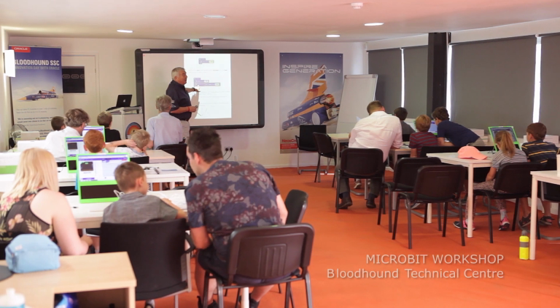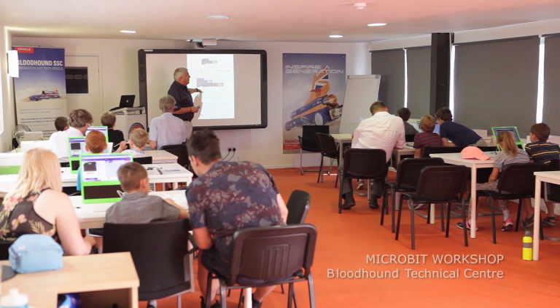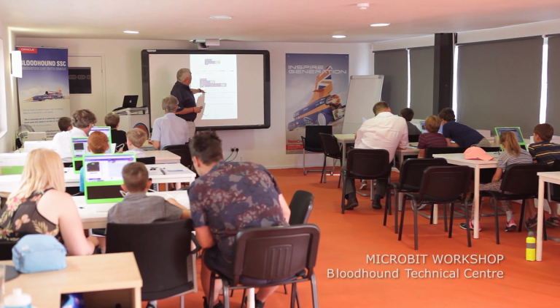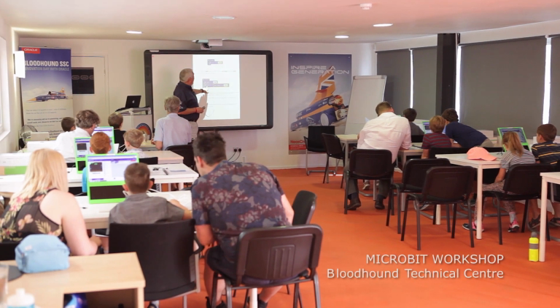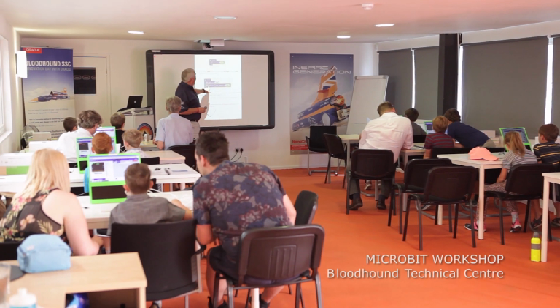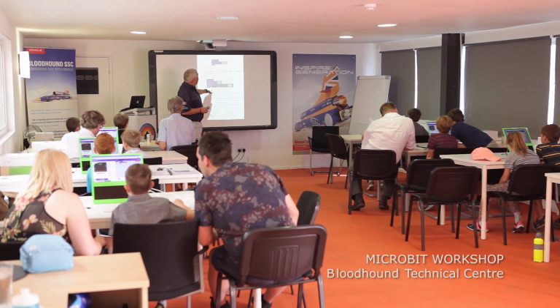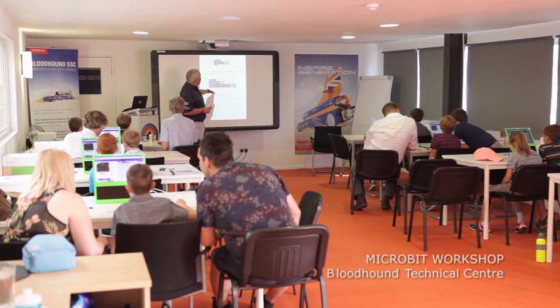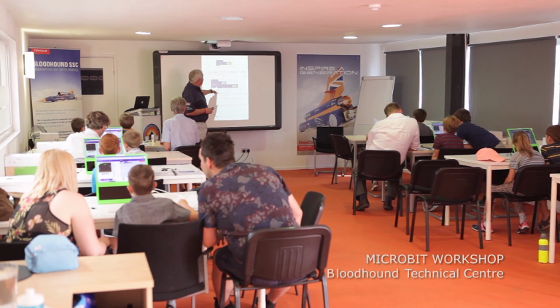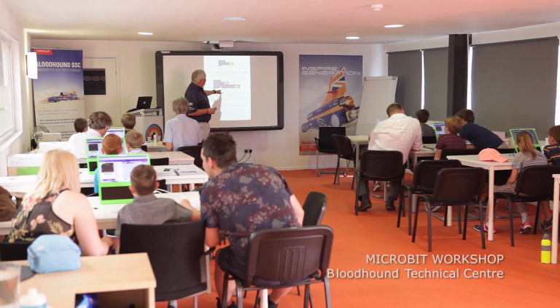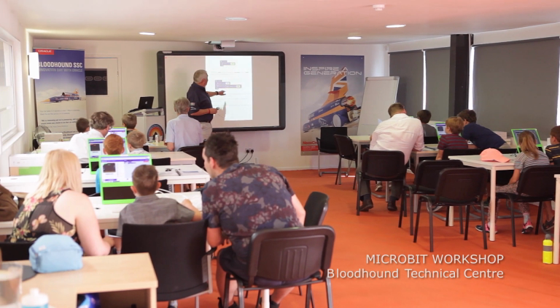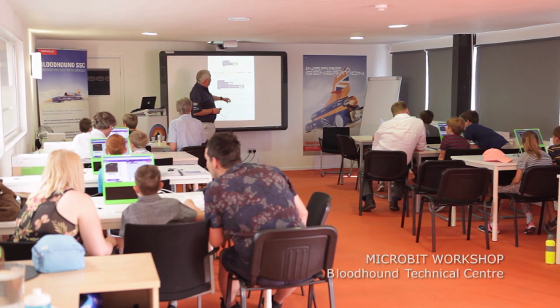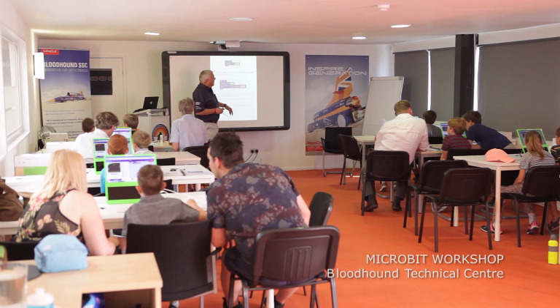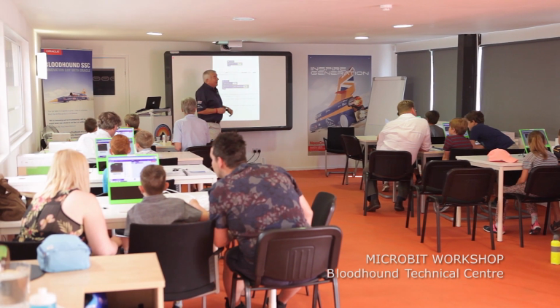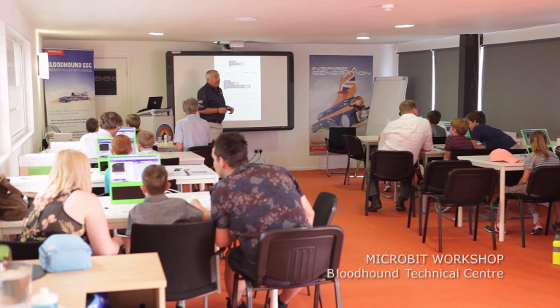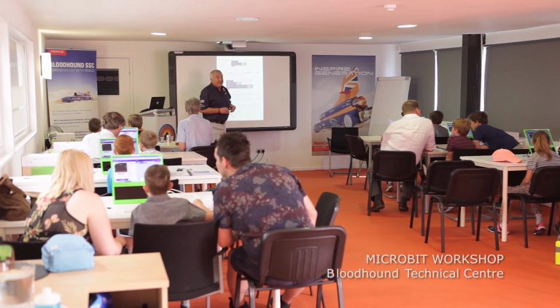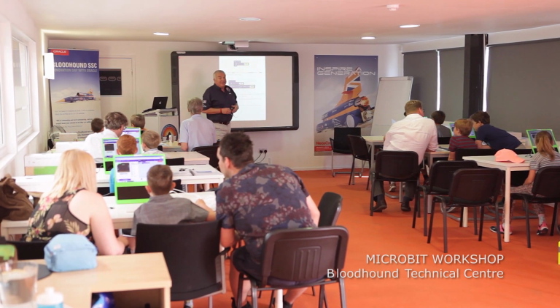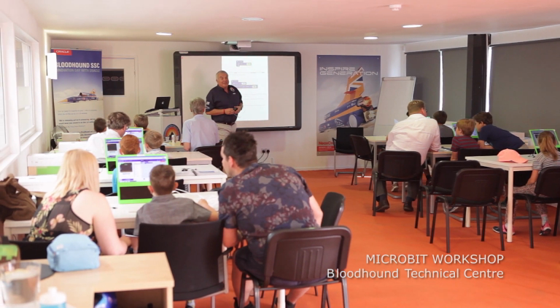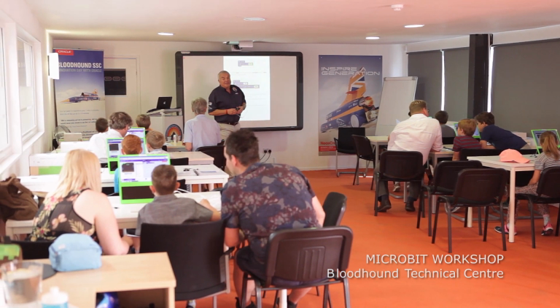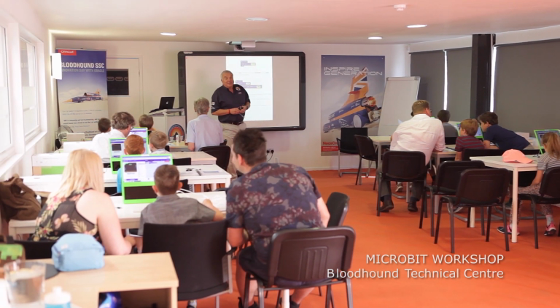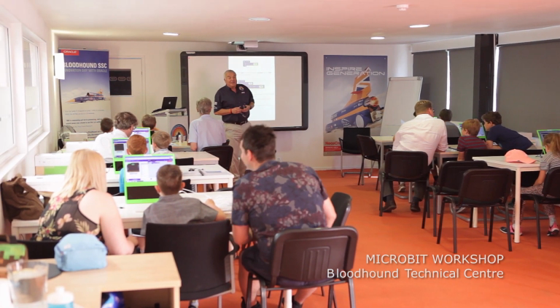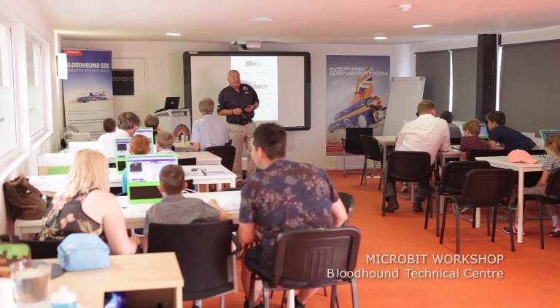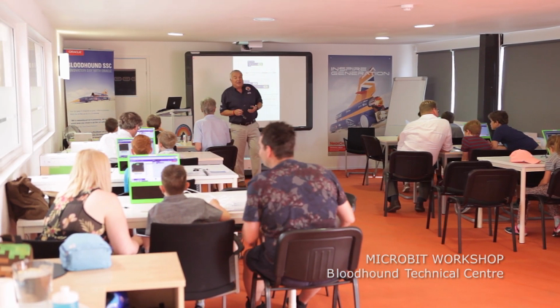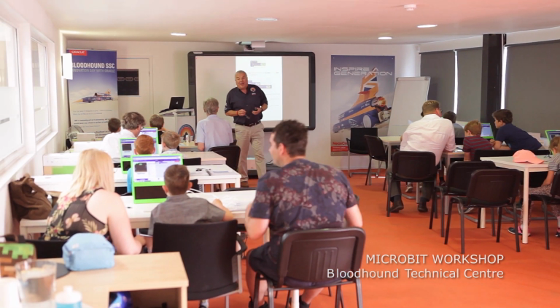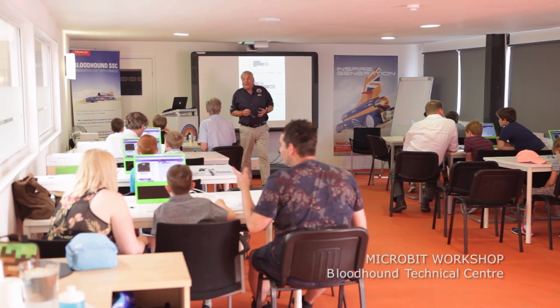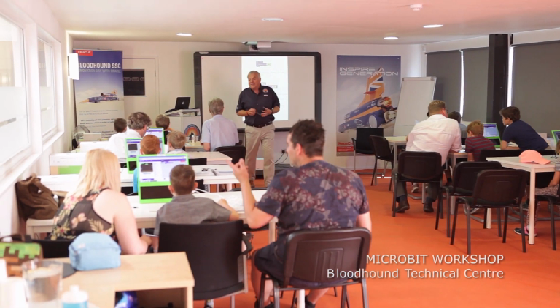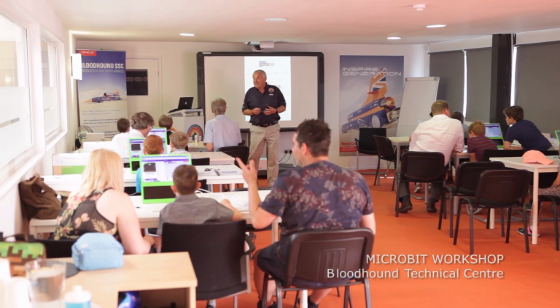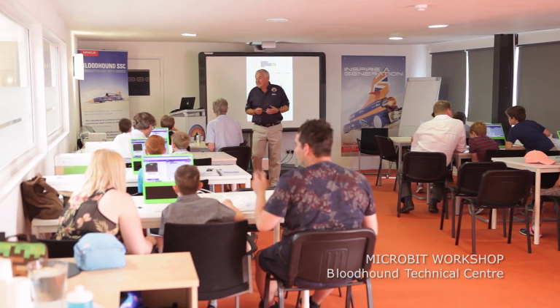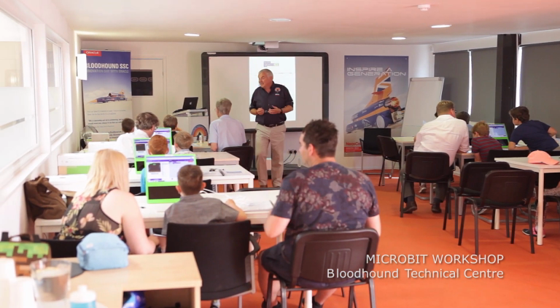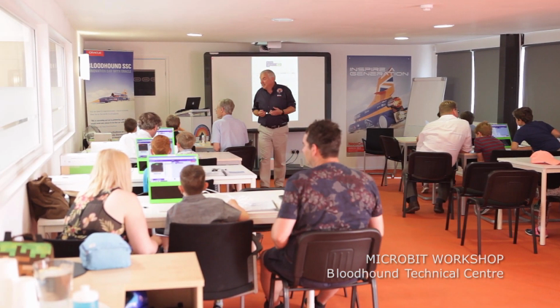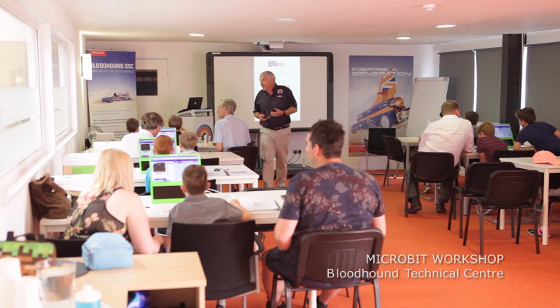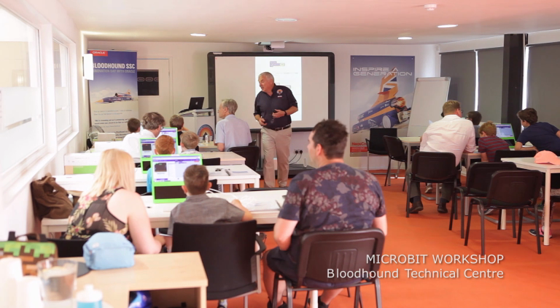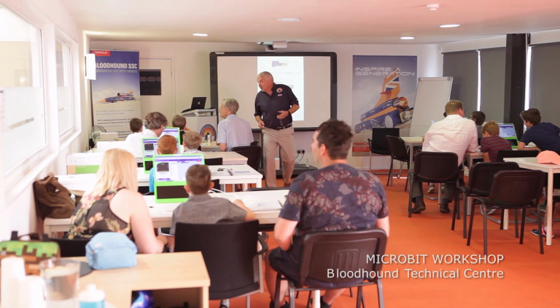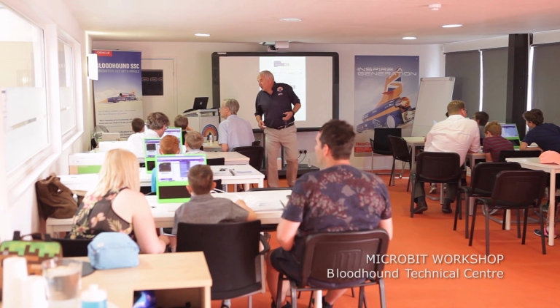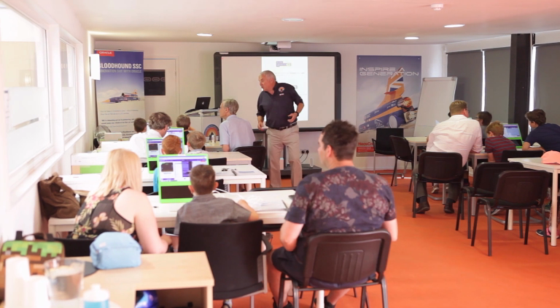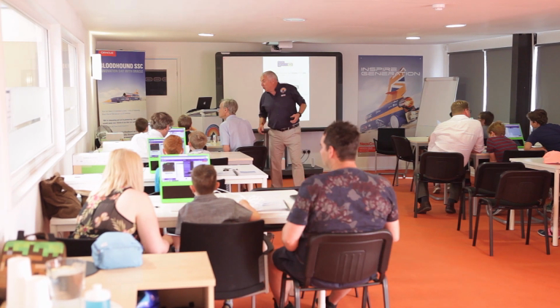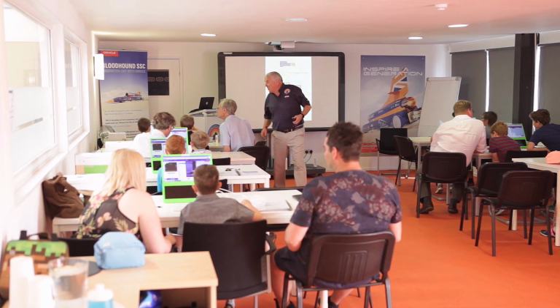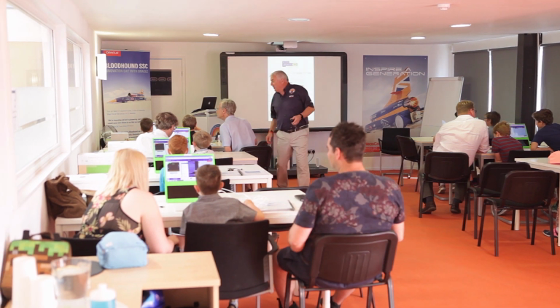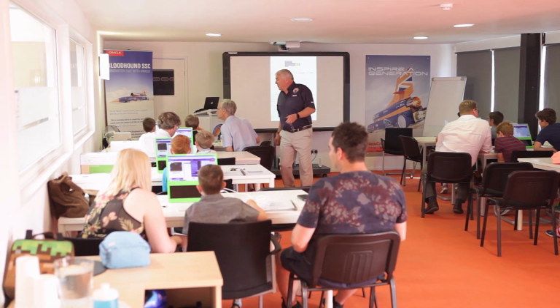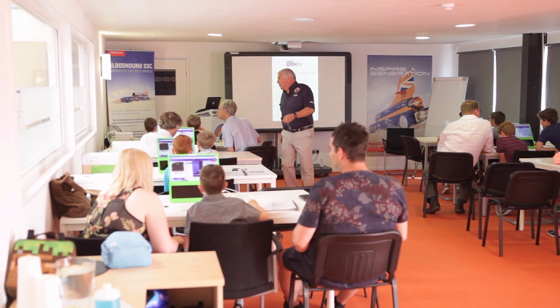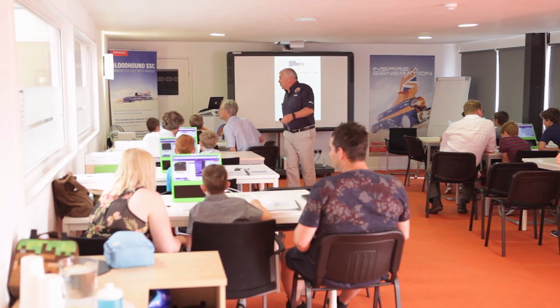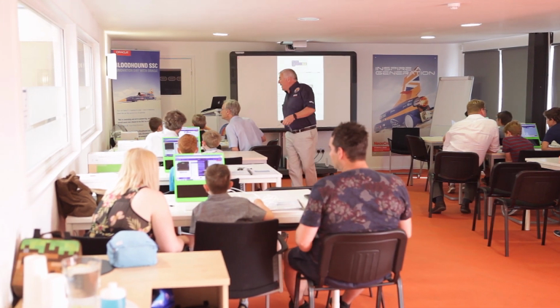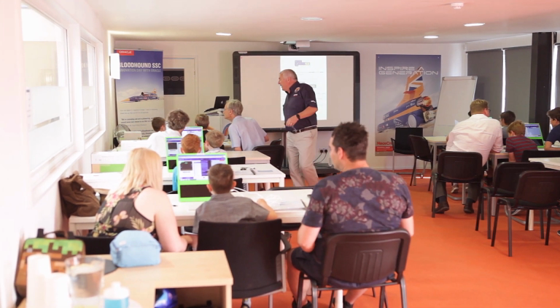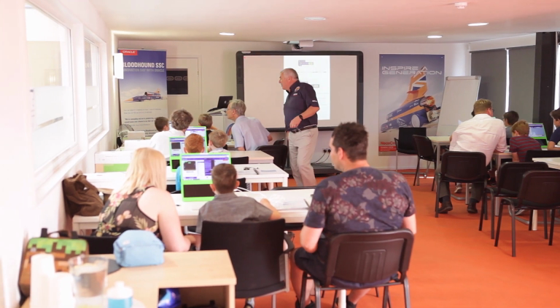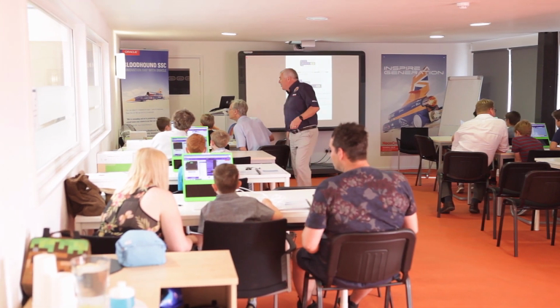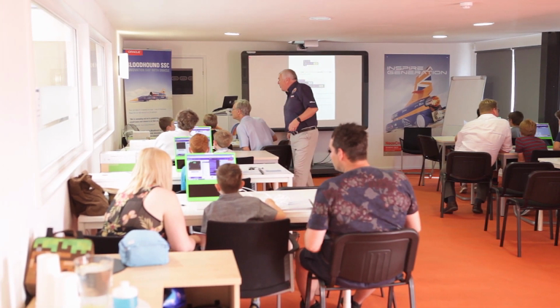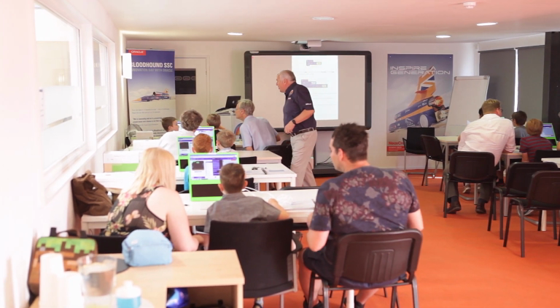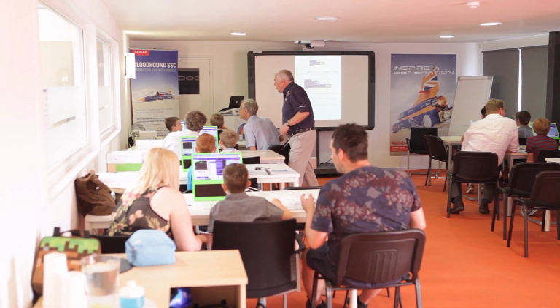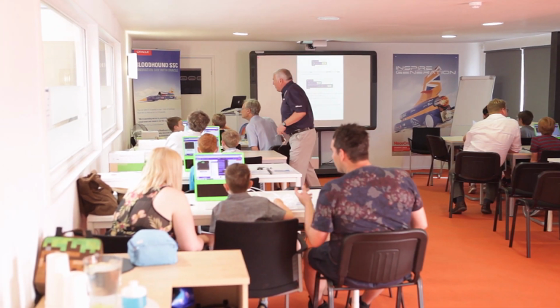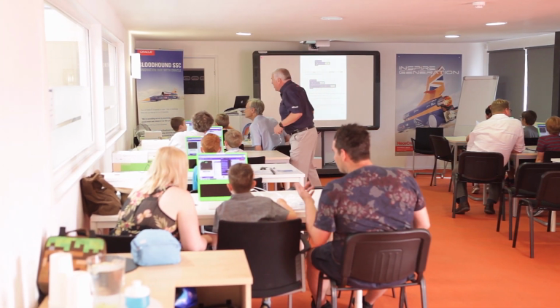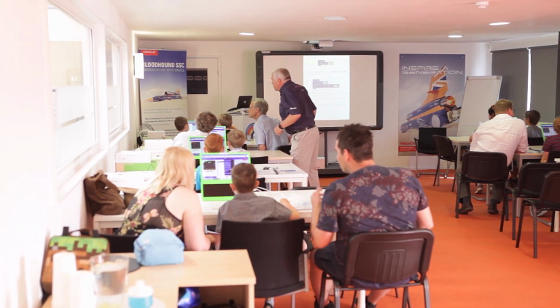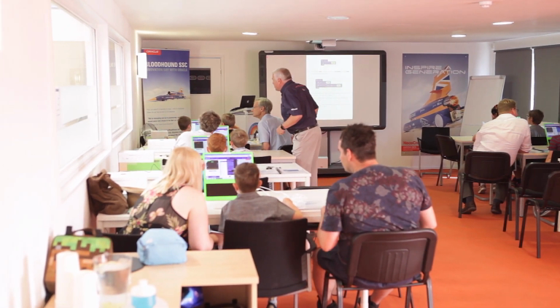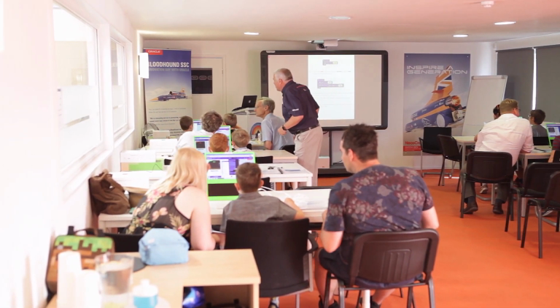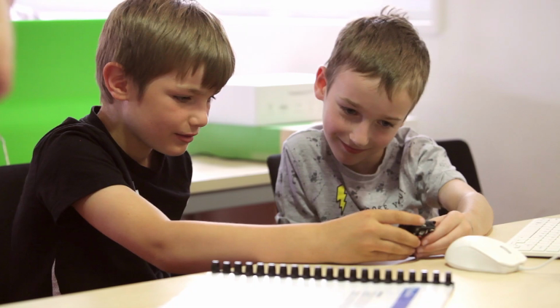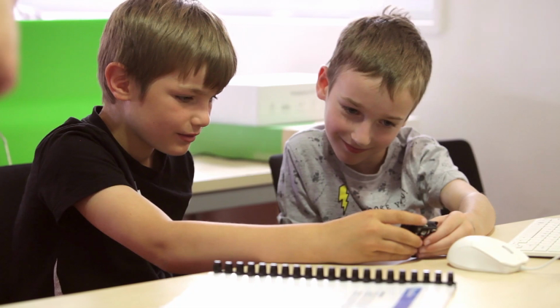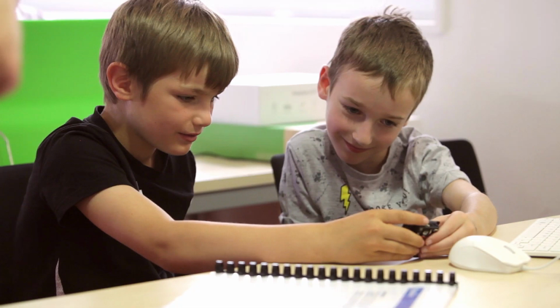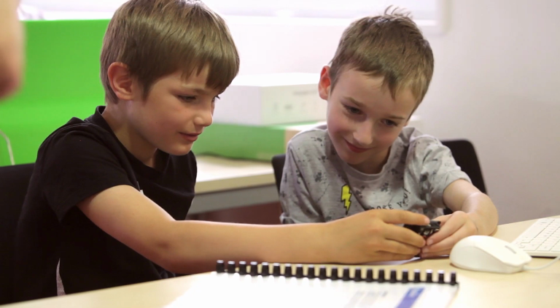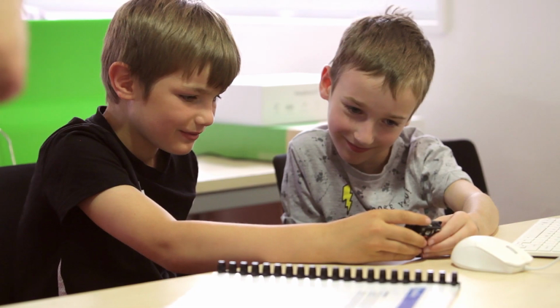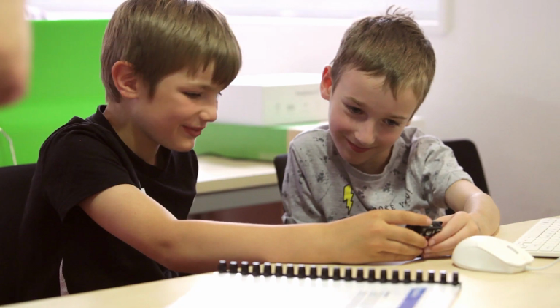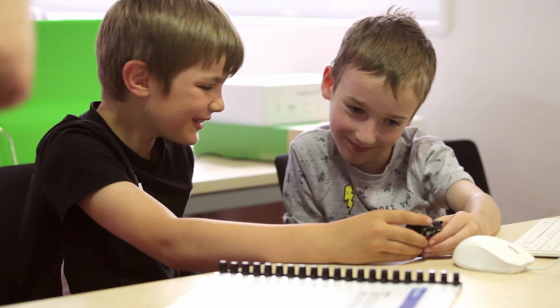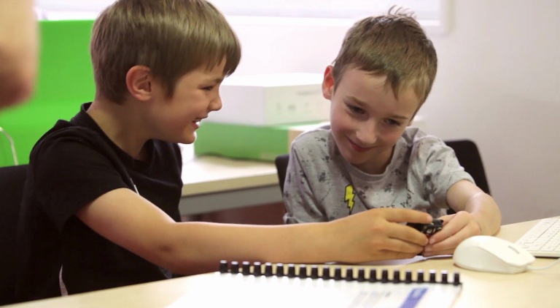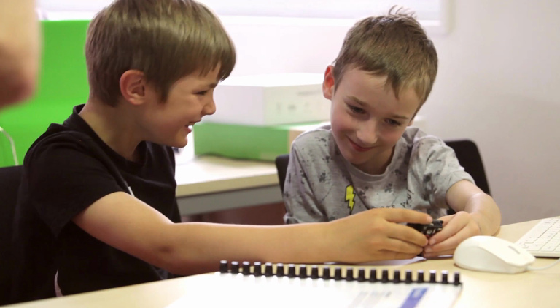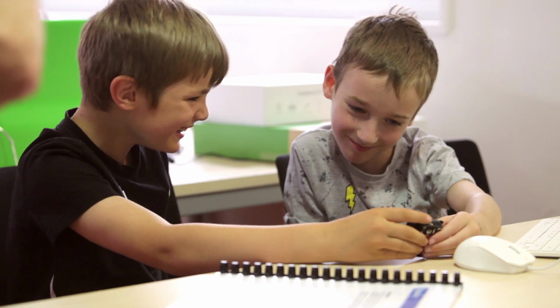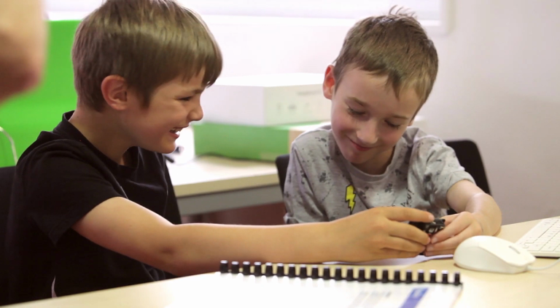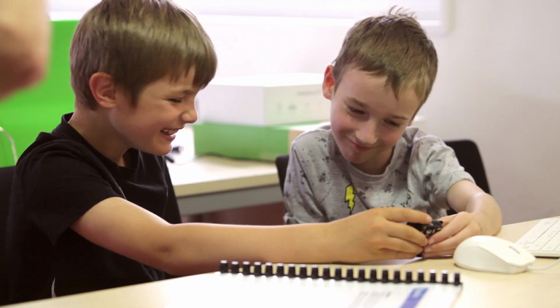Students can have hands-on experience of these coding and data-gathering activities by taking part in our exciting microbit workshops.